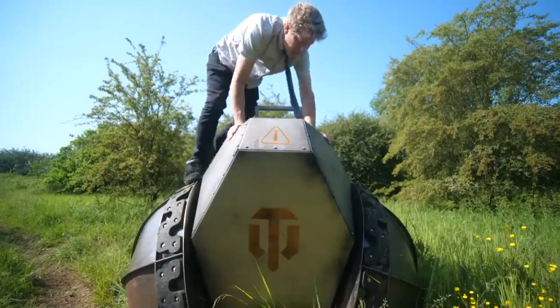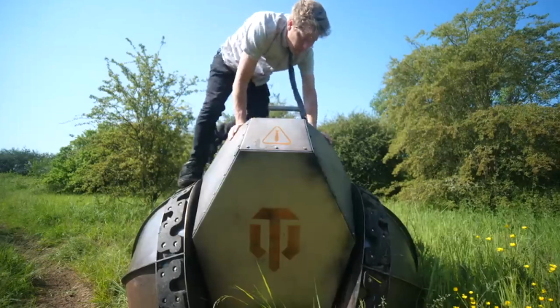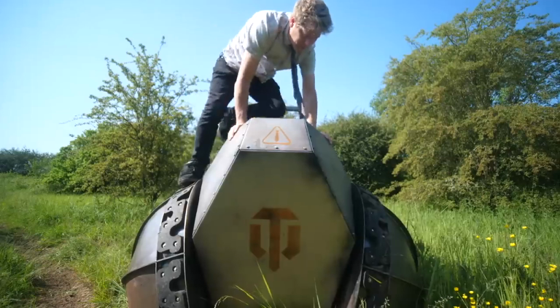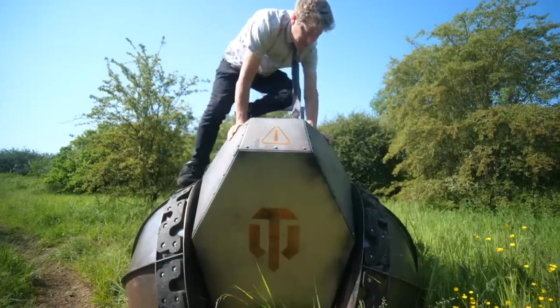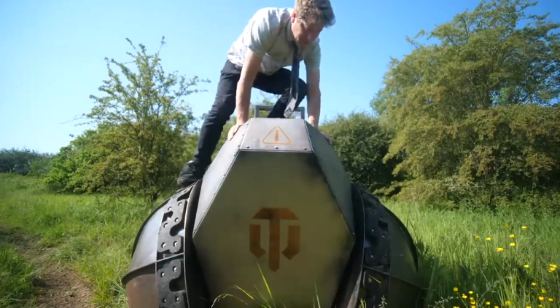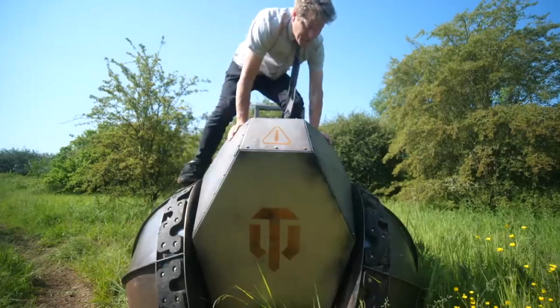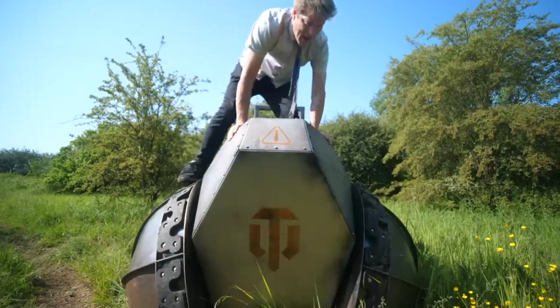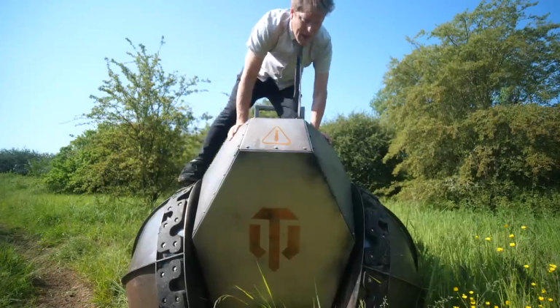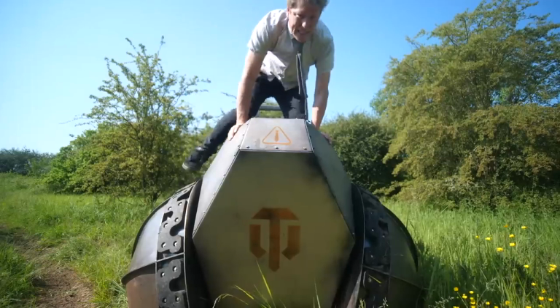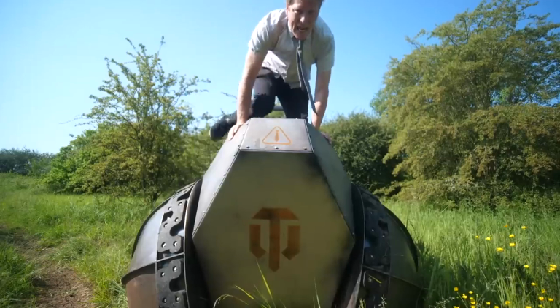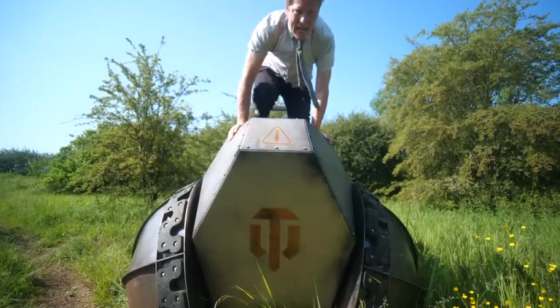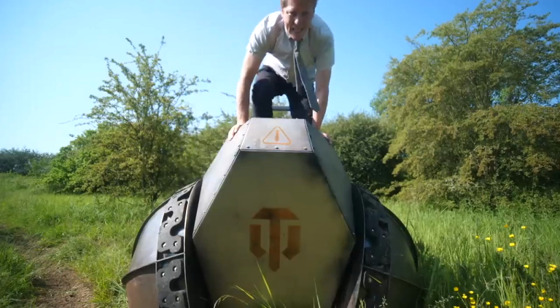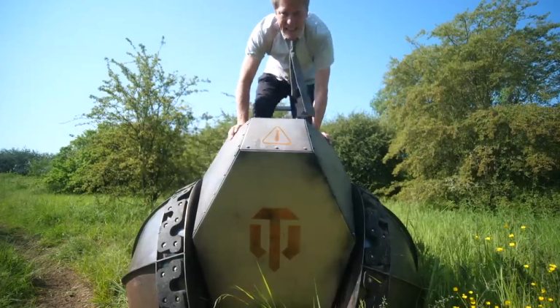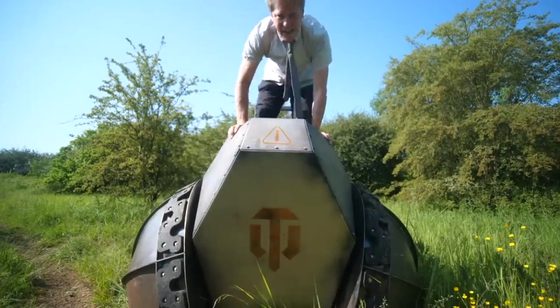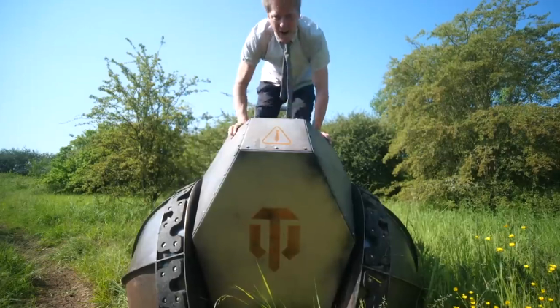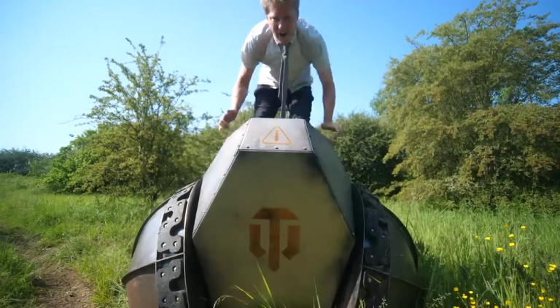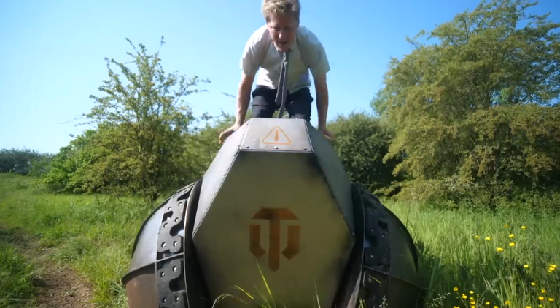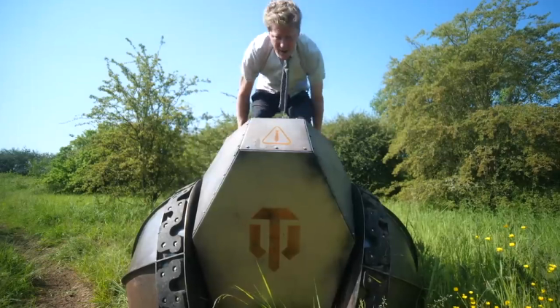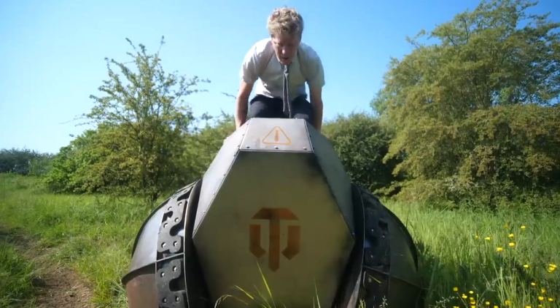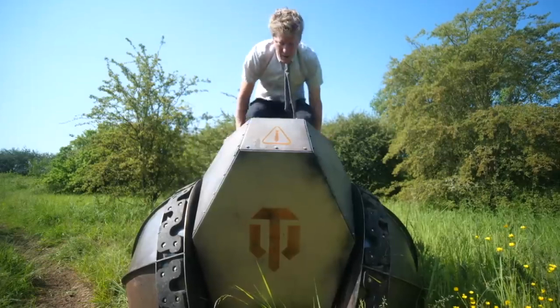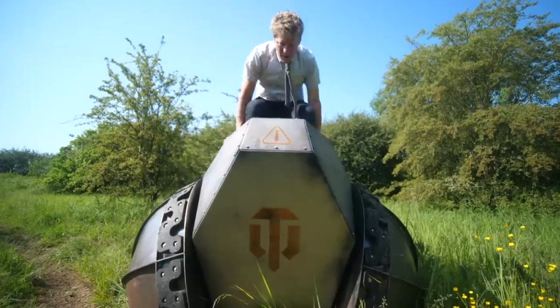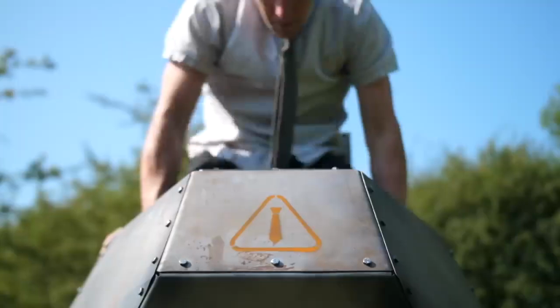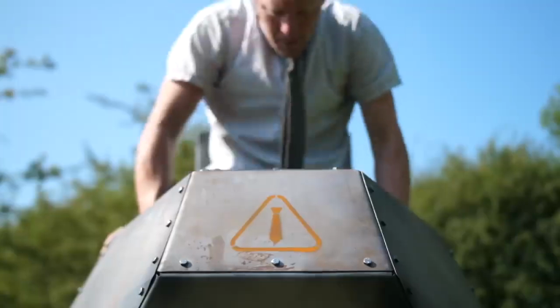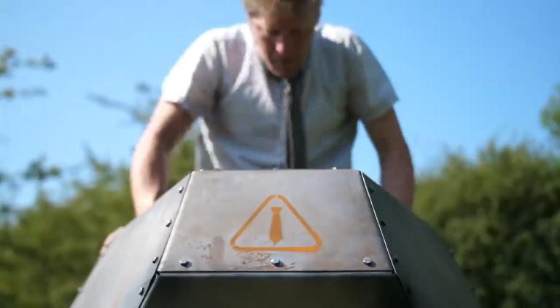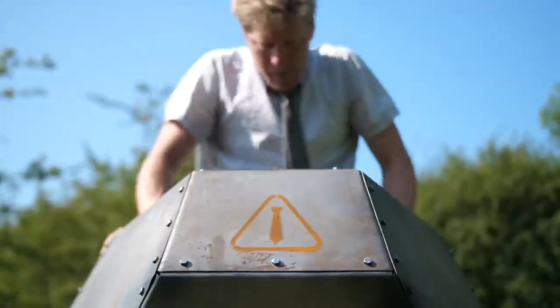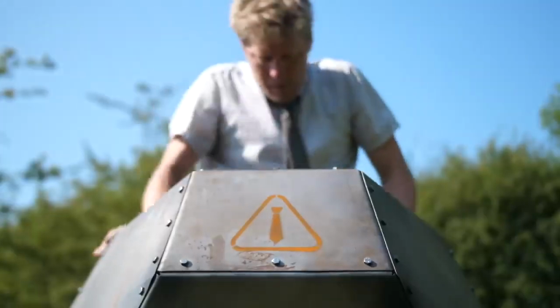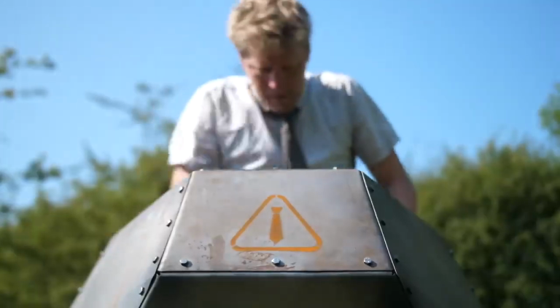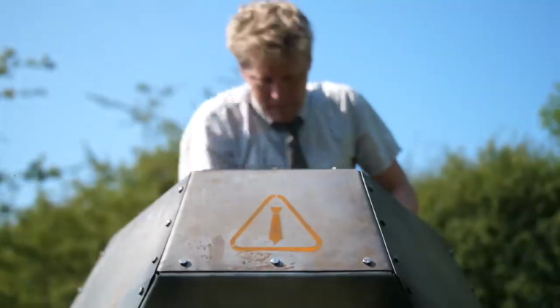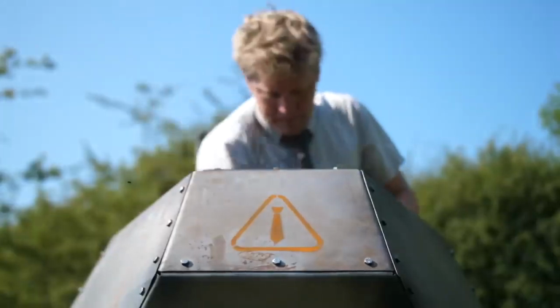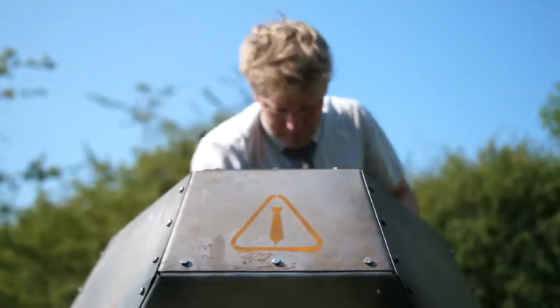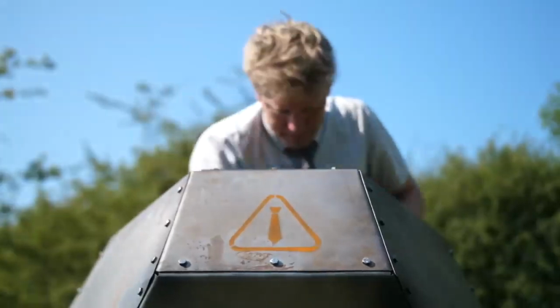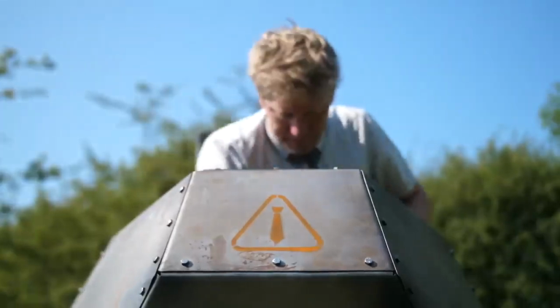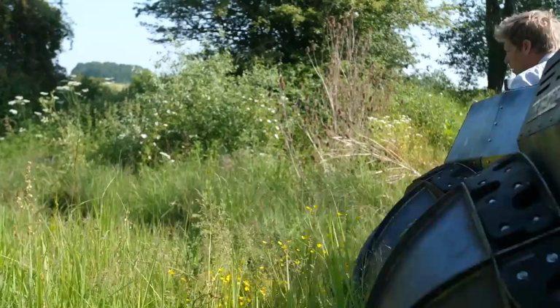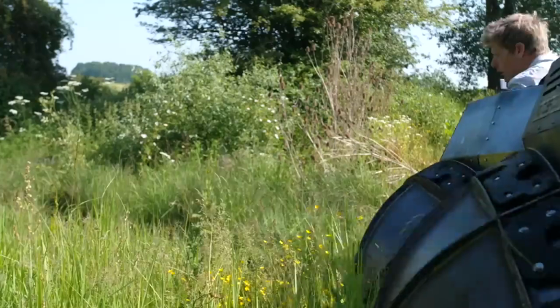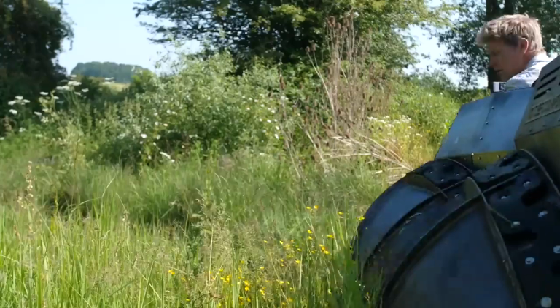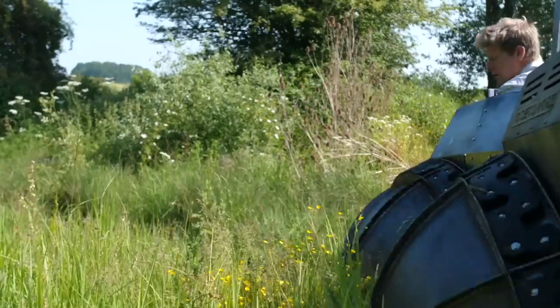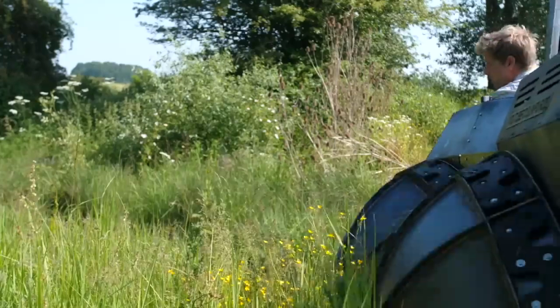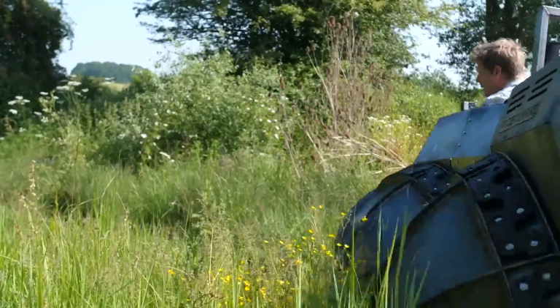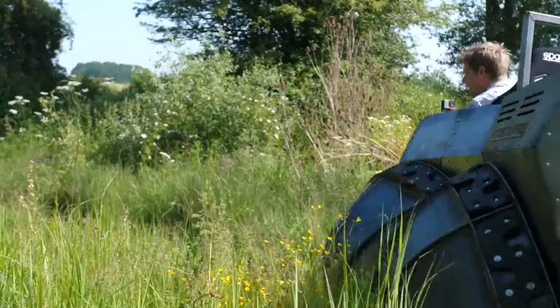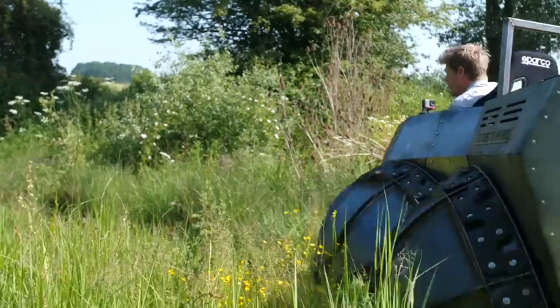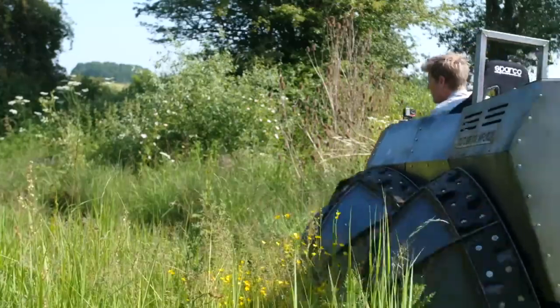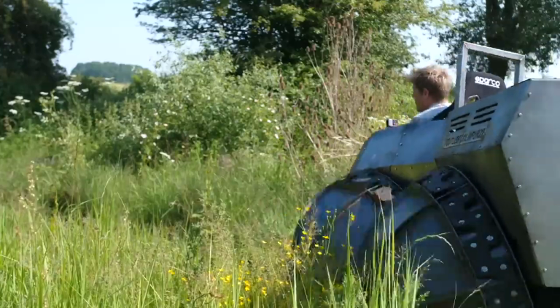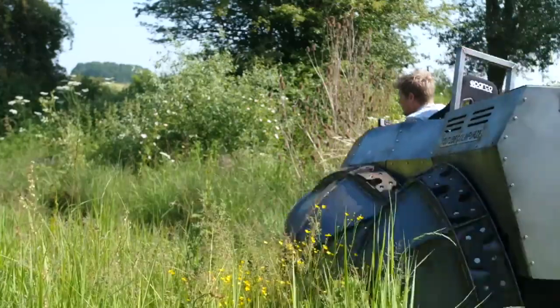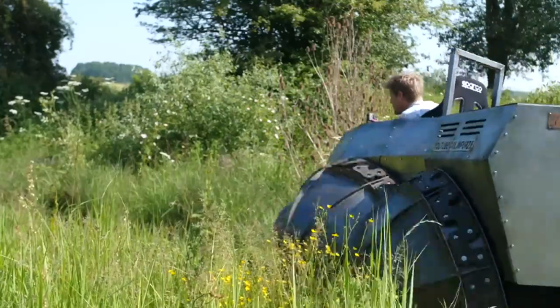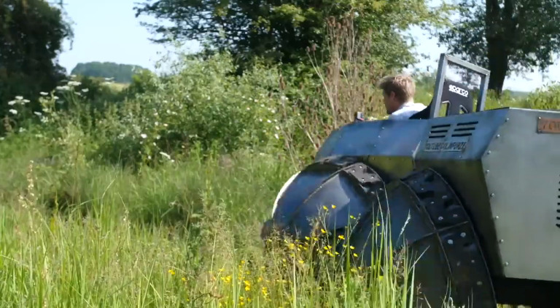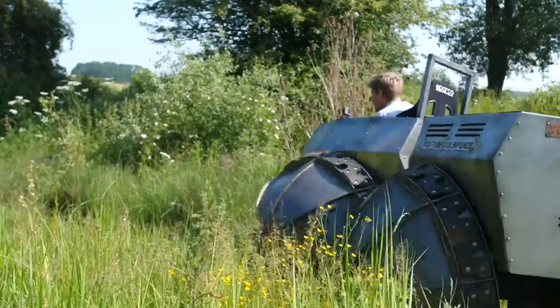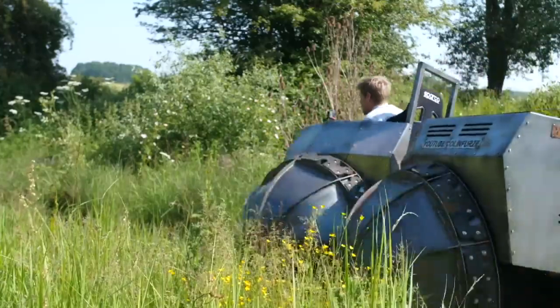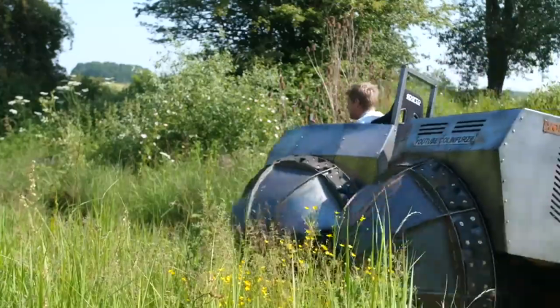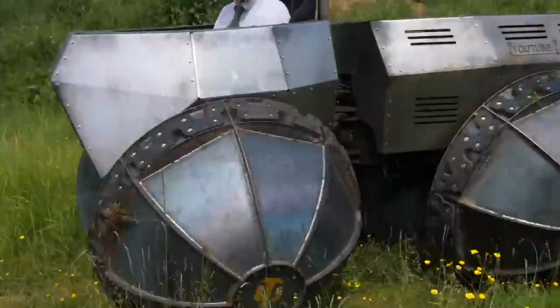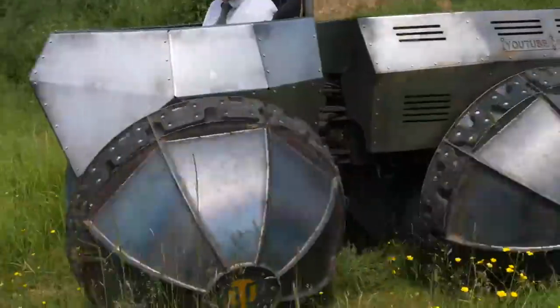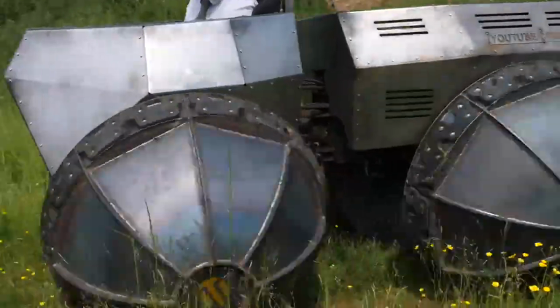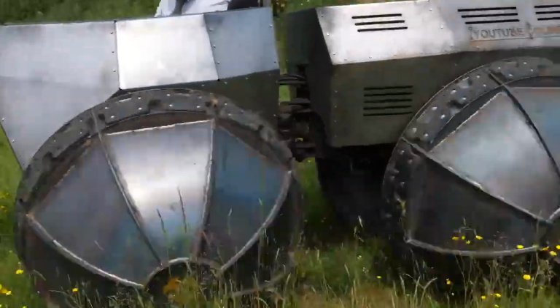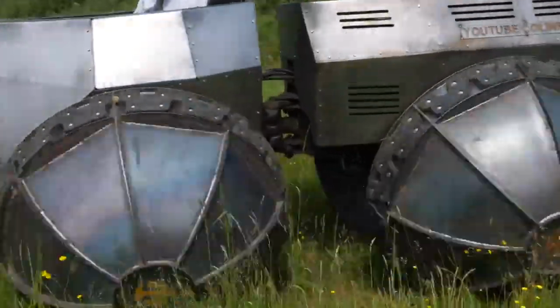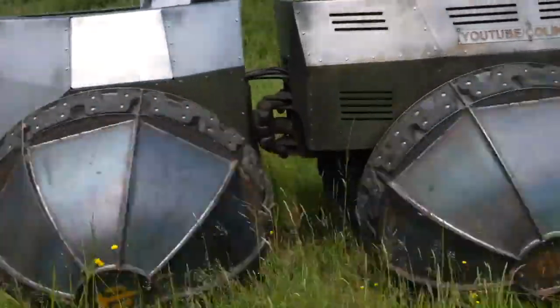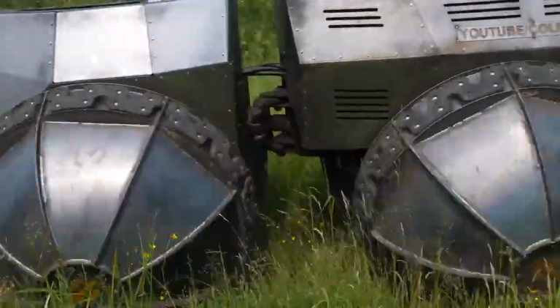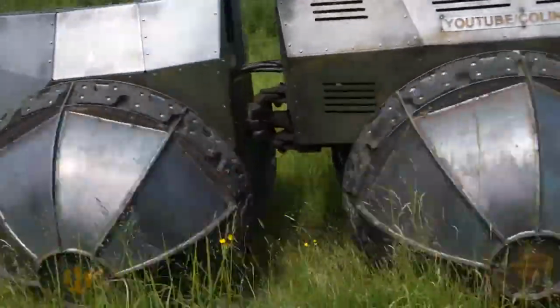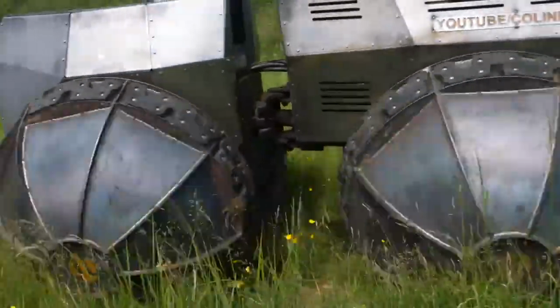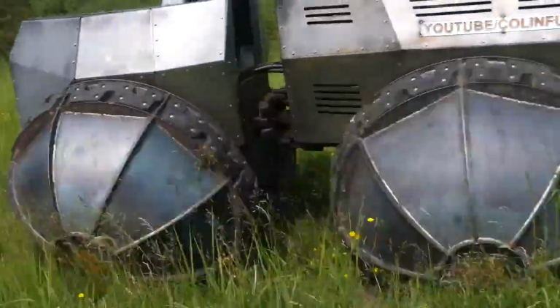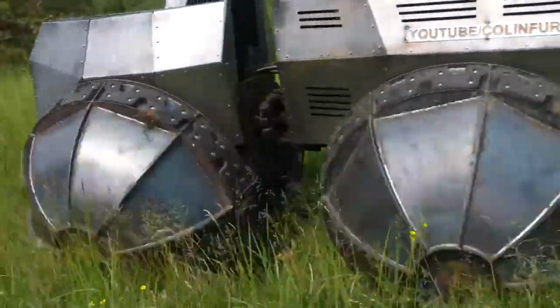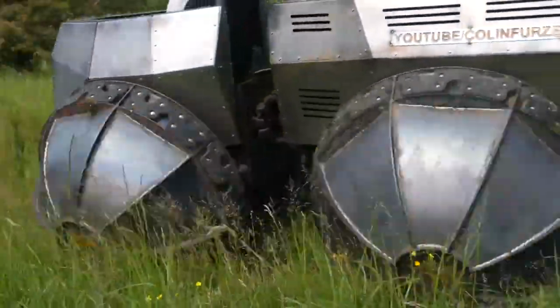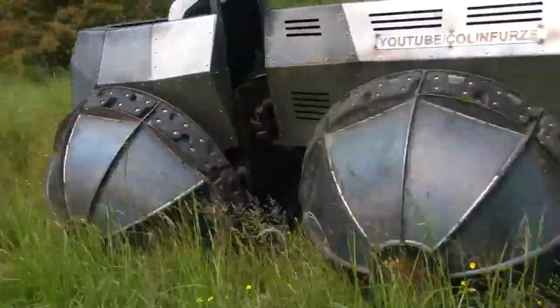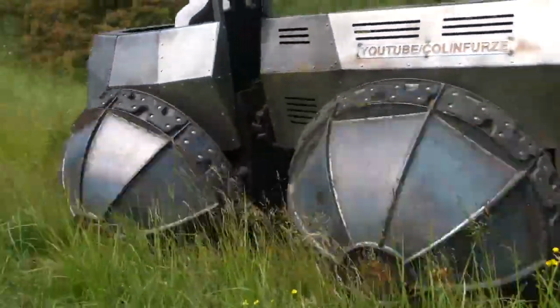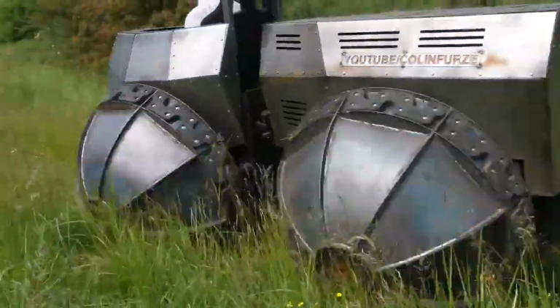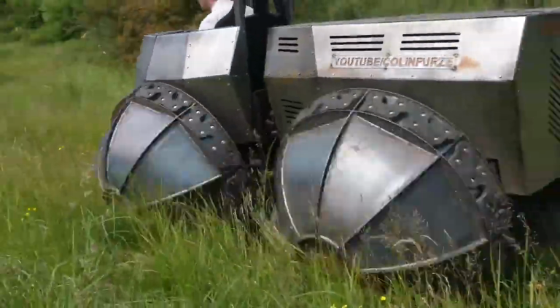I didn't think about how you get in it, did I? So, squeezed into the machine, I drove it down to this water-filled ditch to give it its first off-road test.